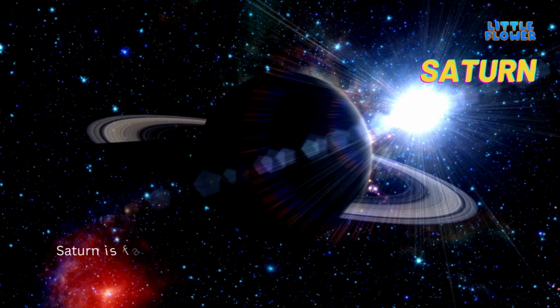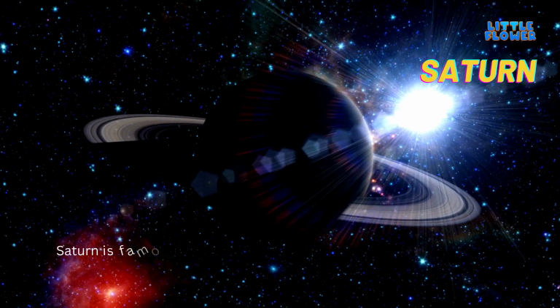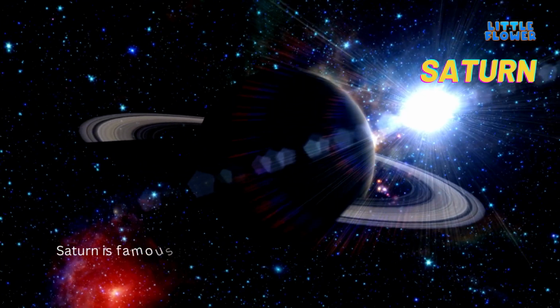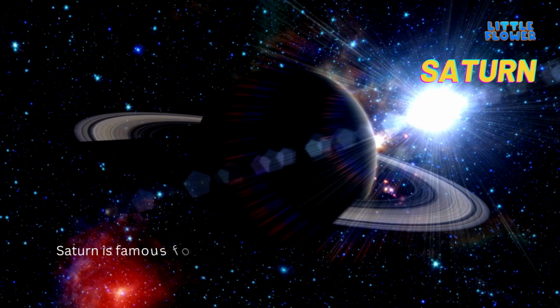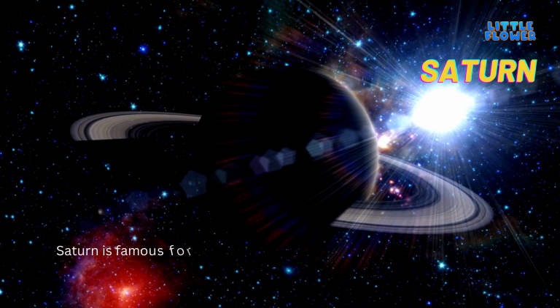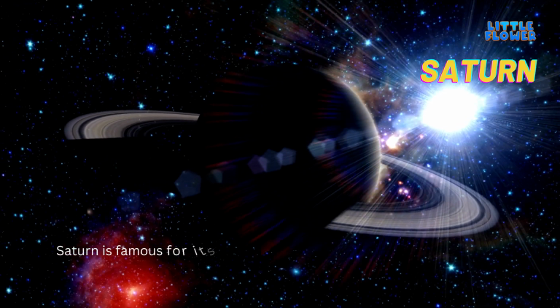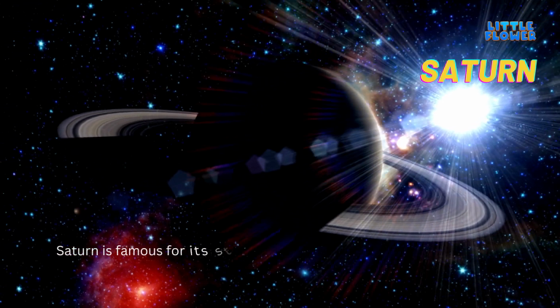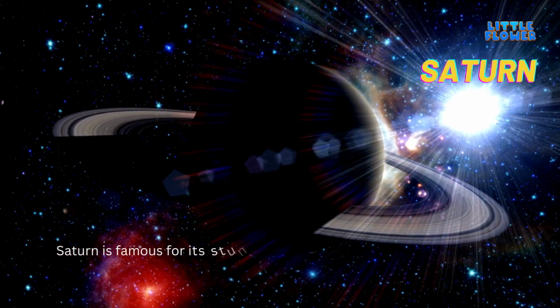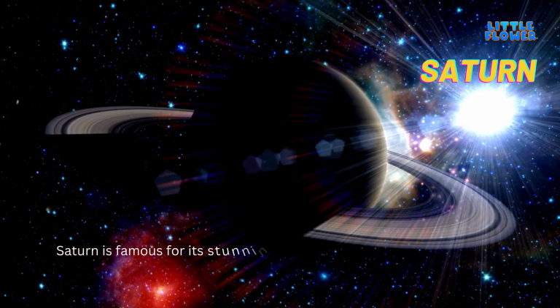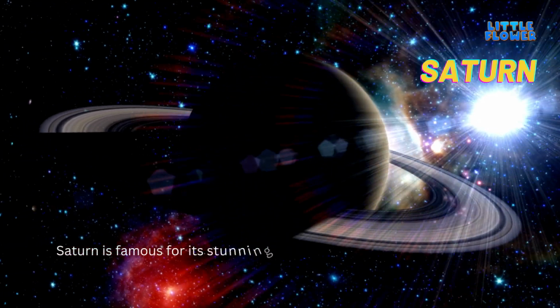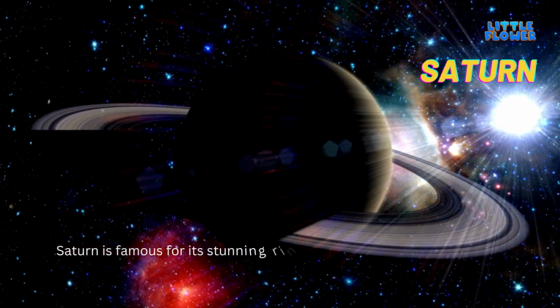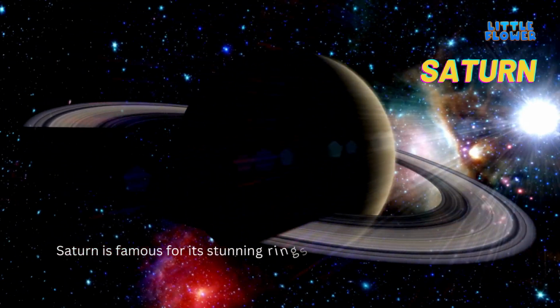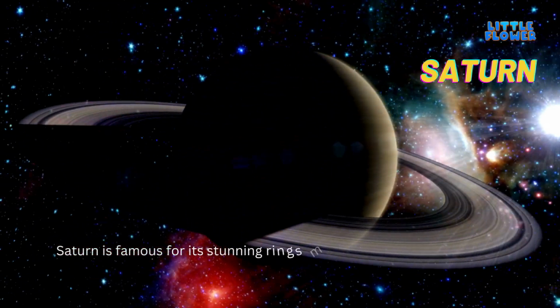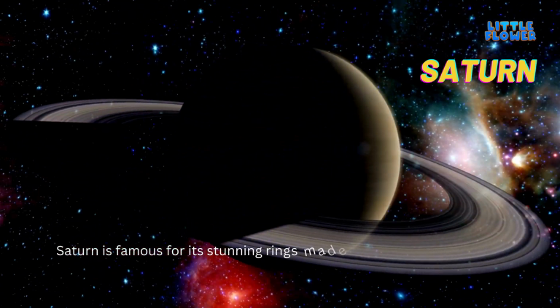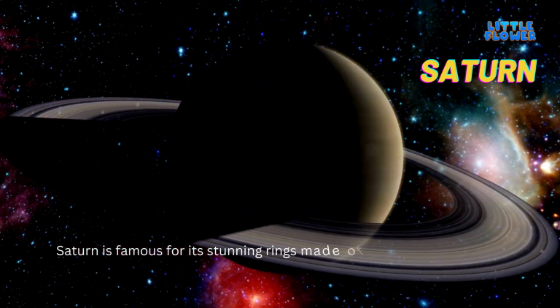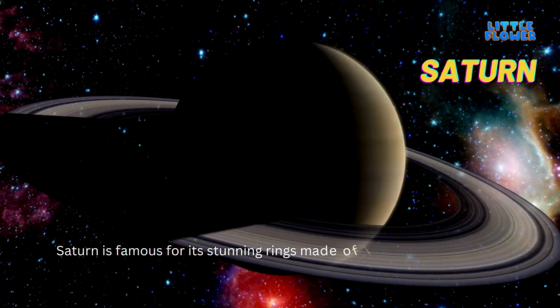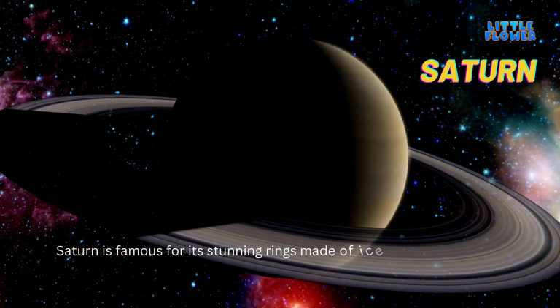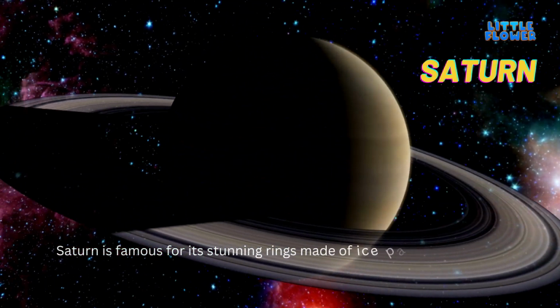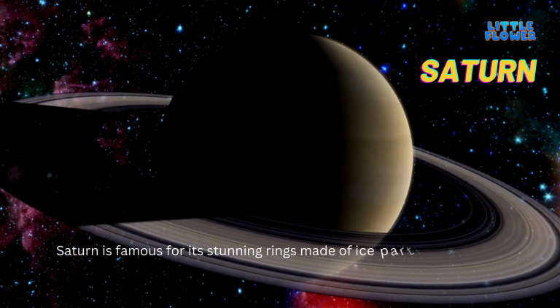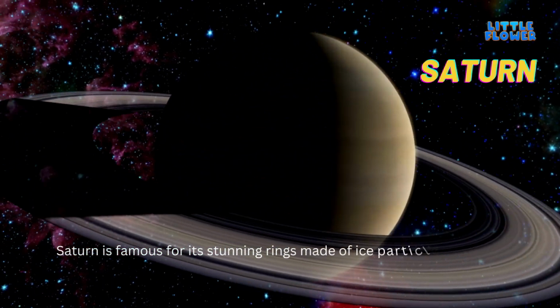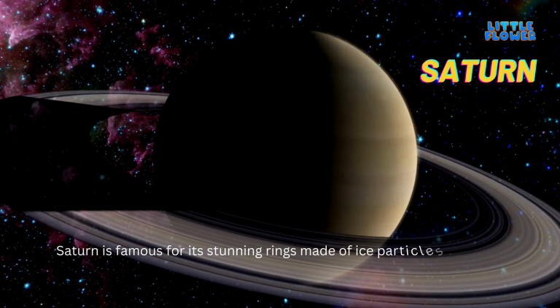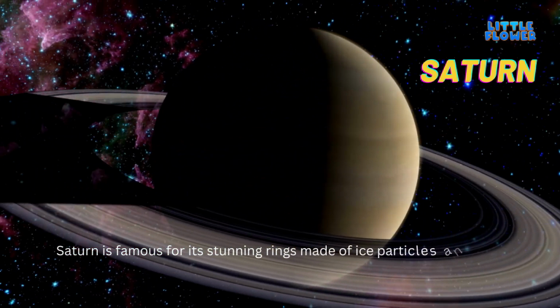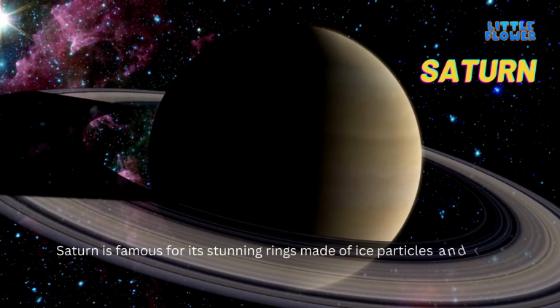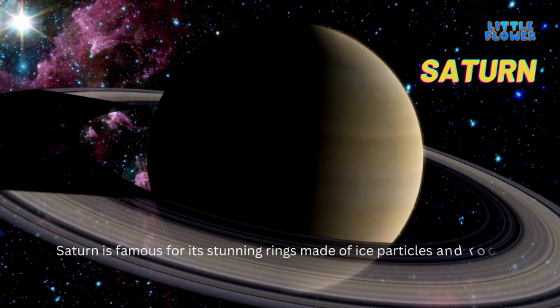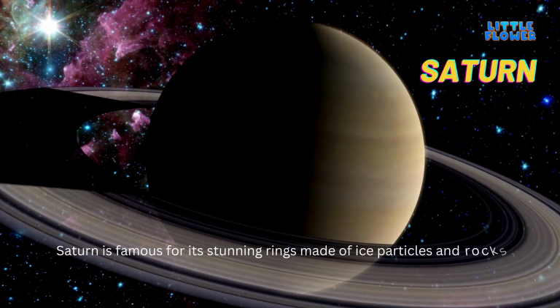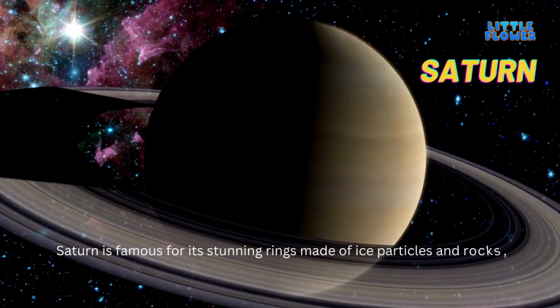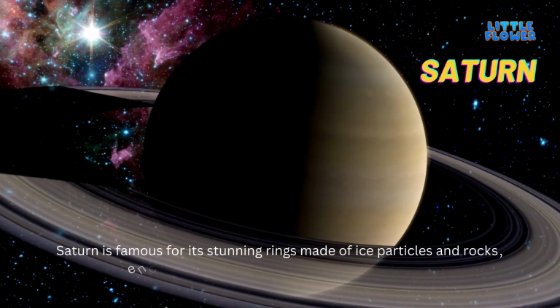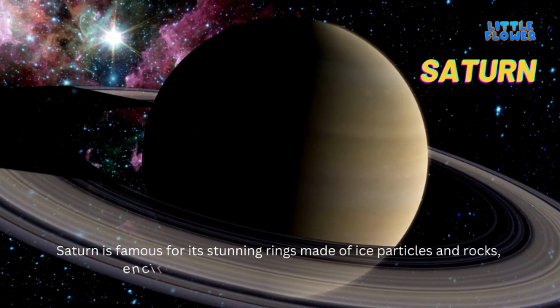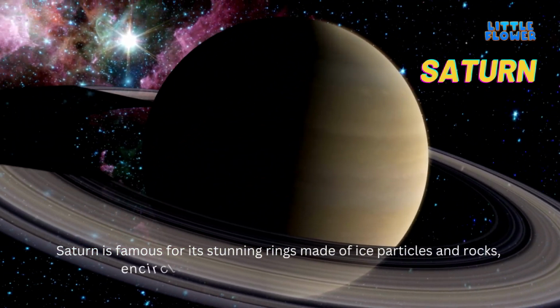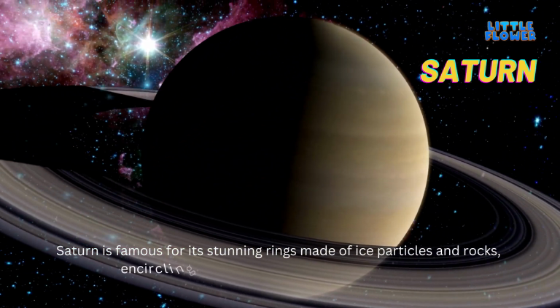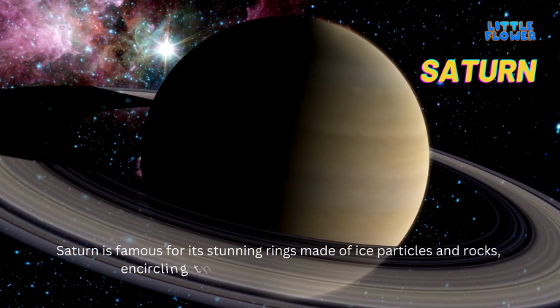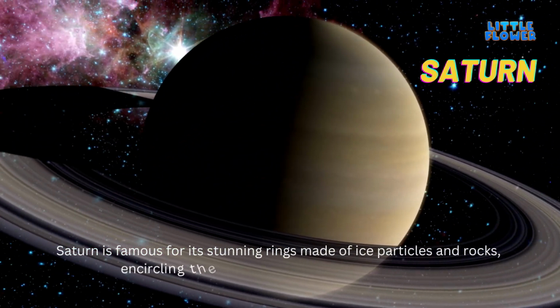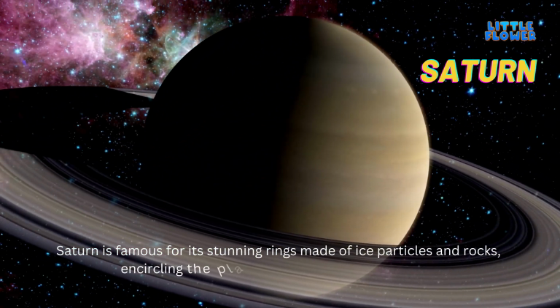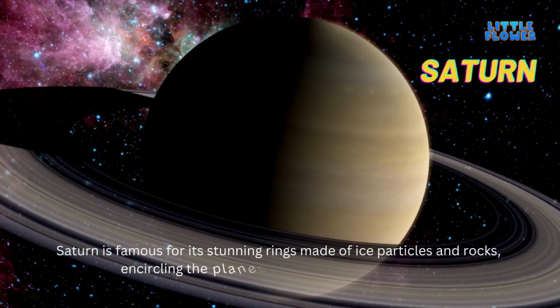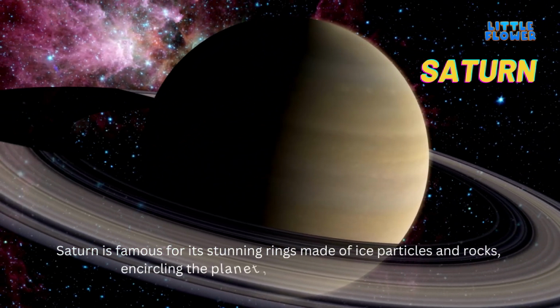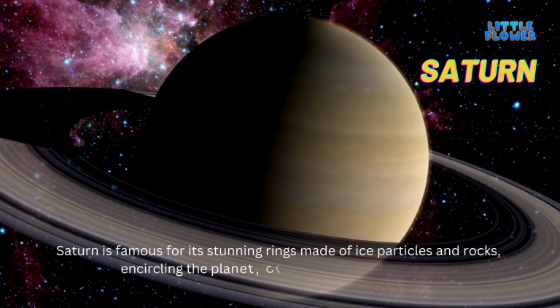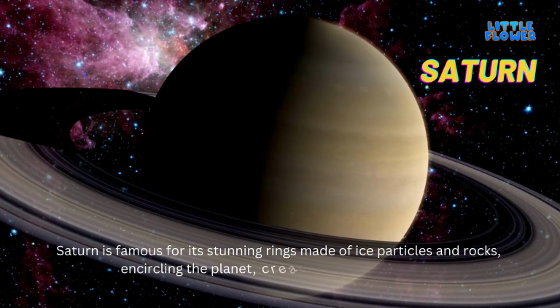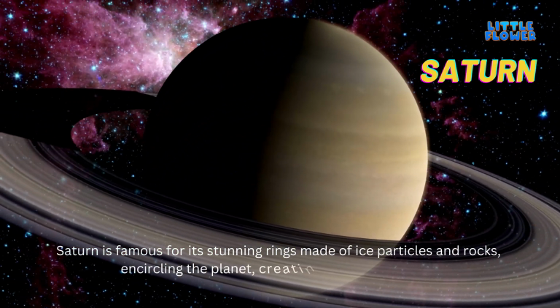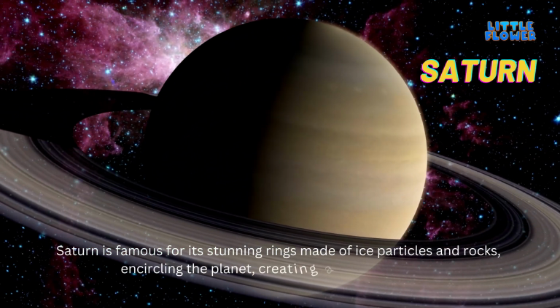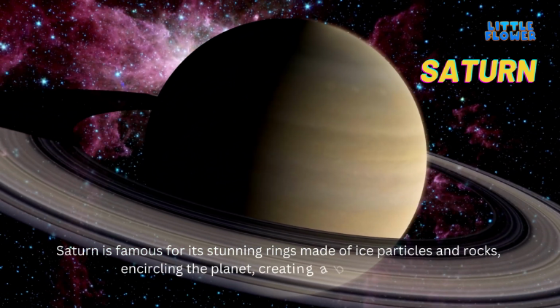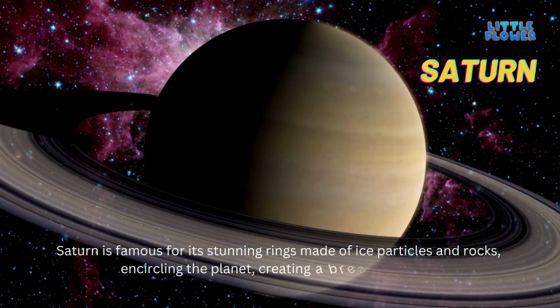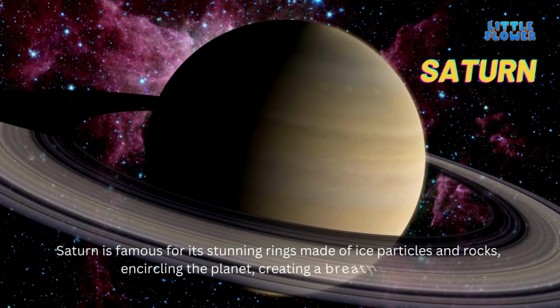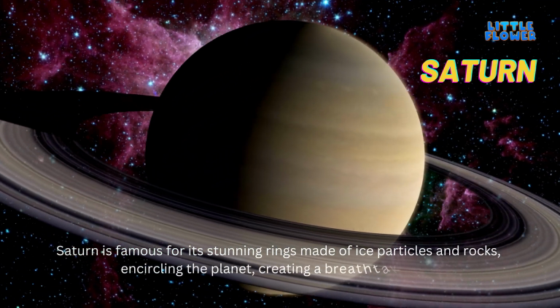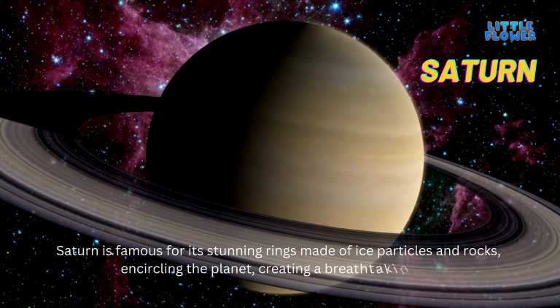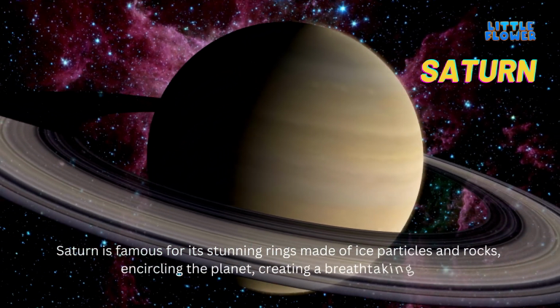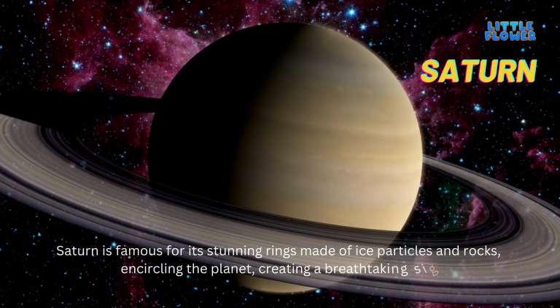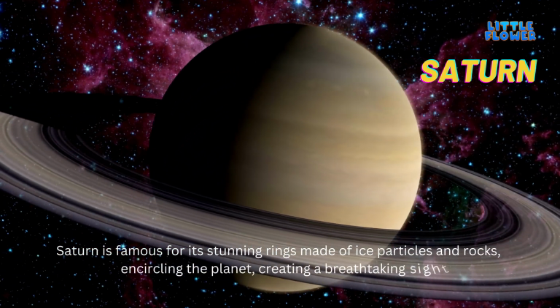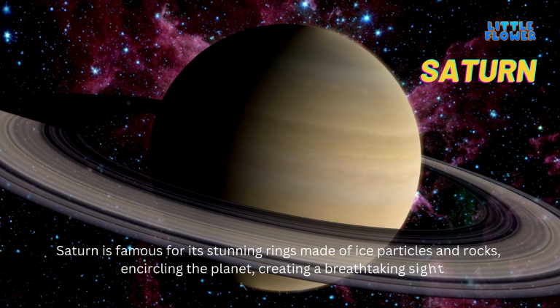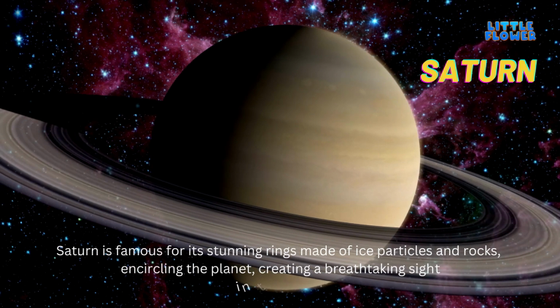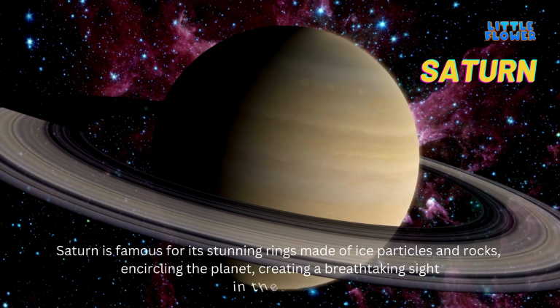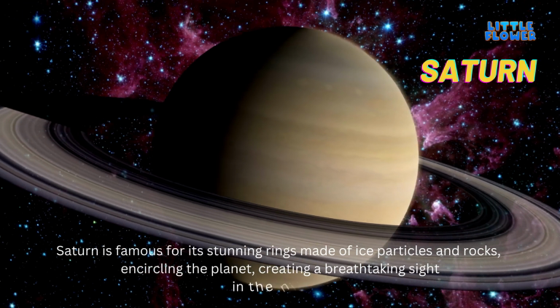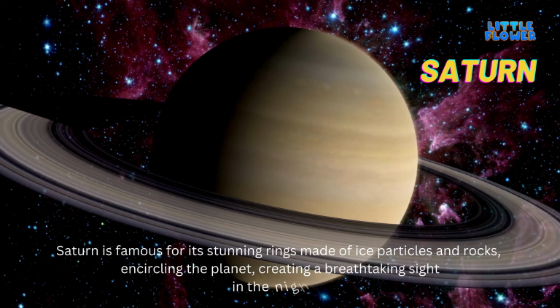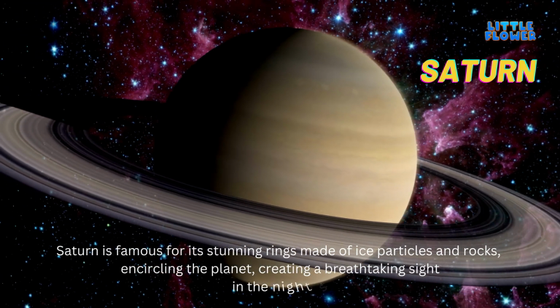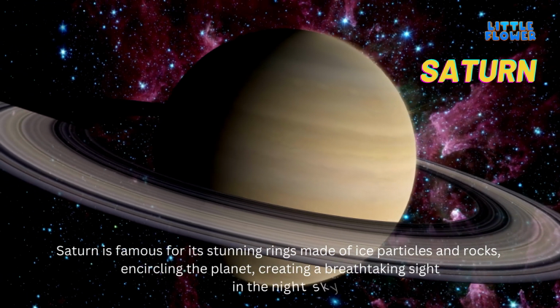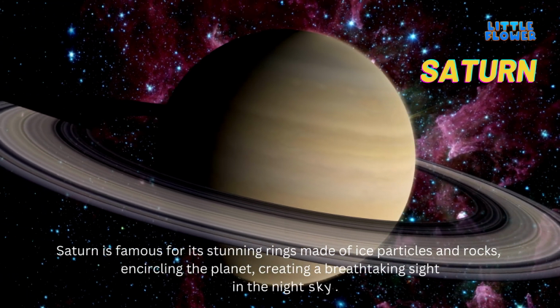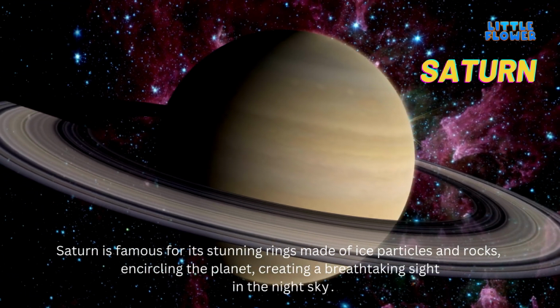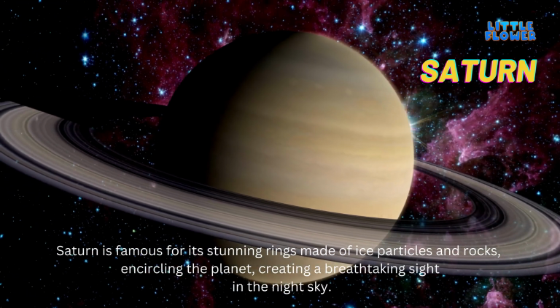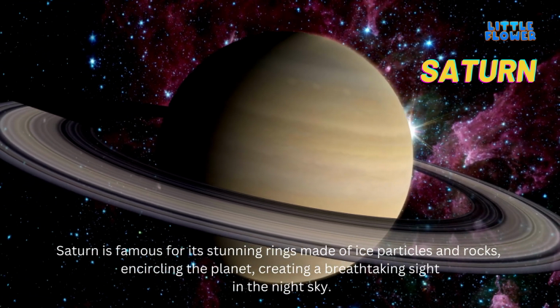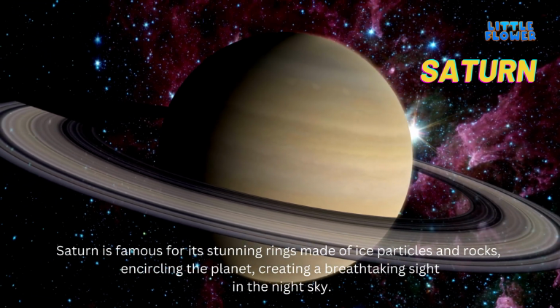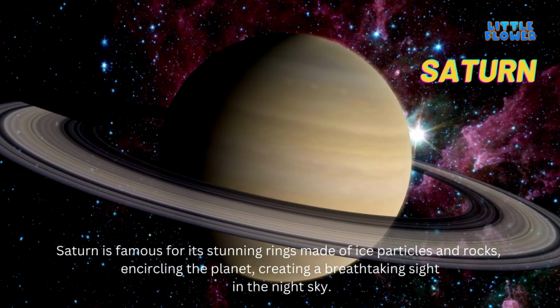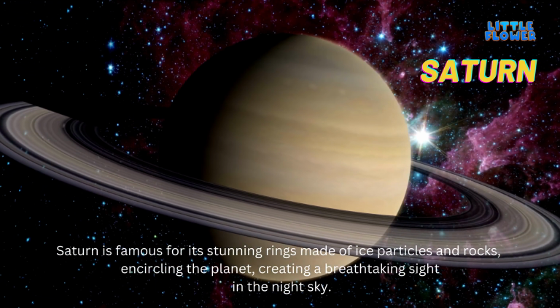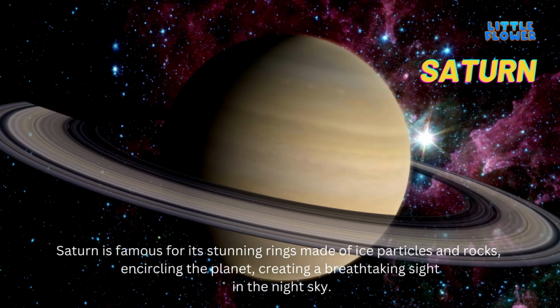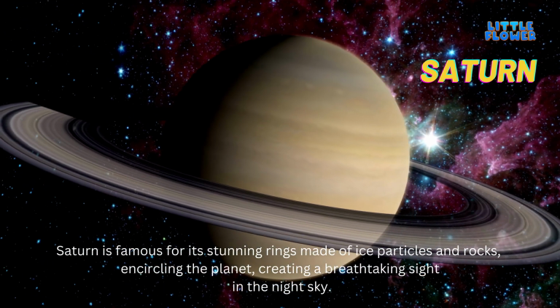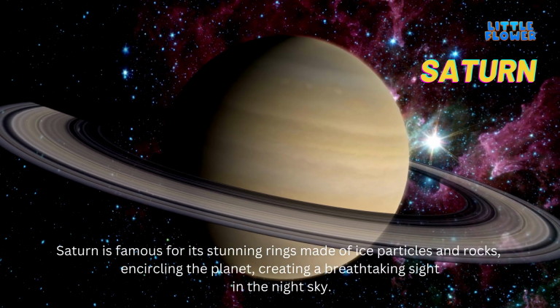Saturn is famous for its stunning rings made of ice particles and rocks encircling the planet, creating a breathtaking sight in the night sky.